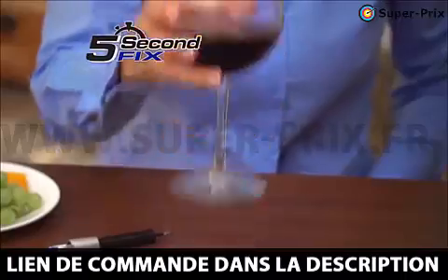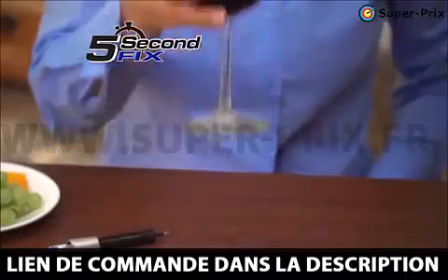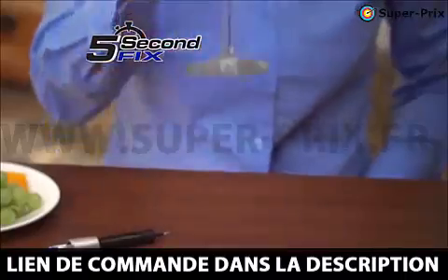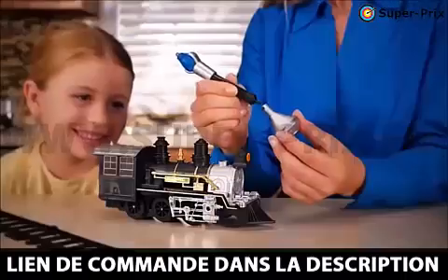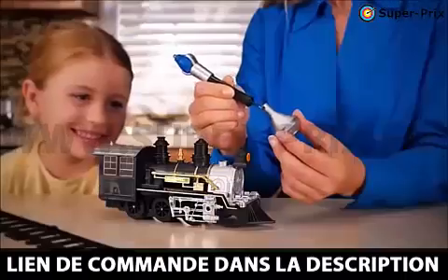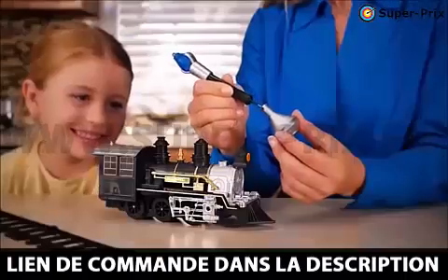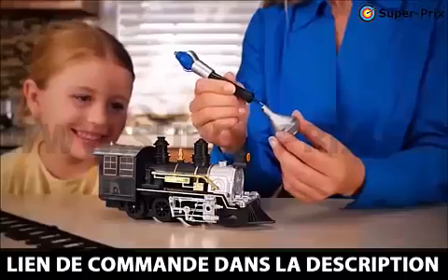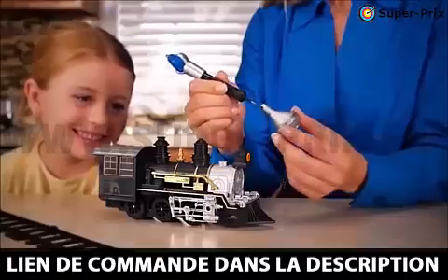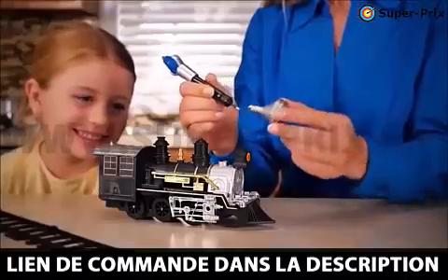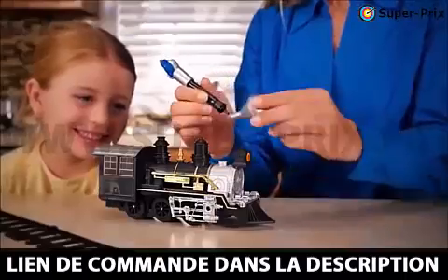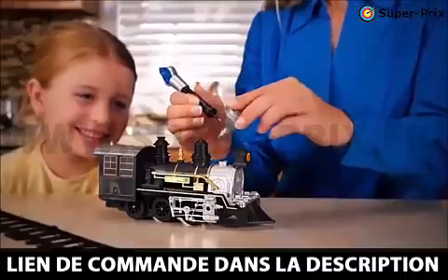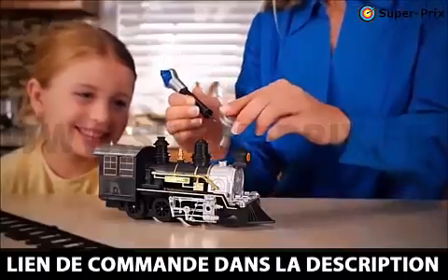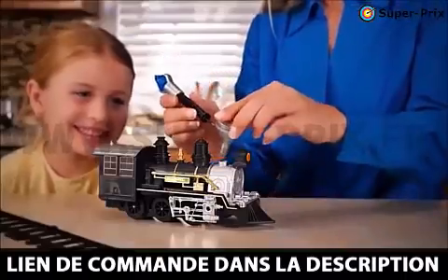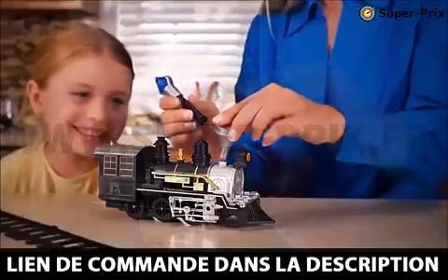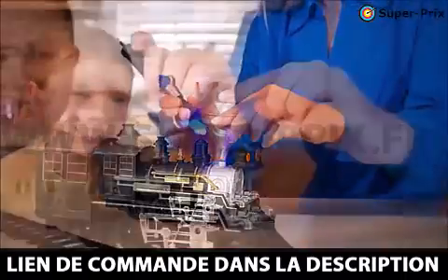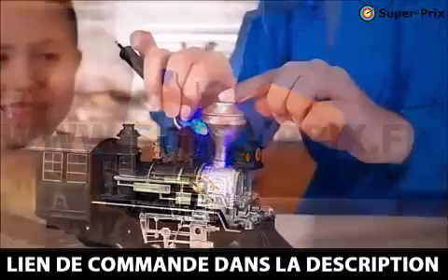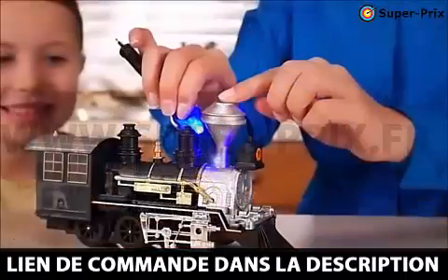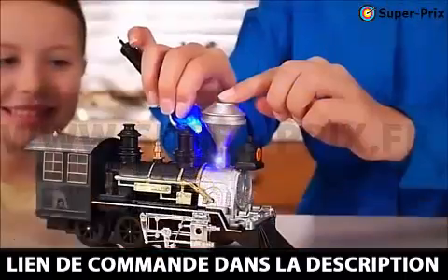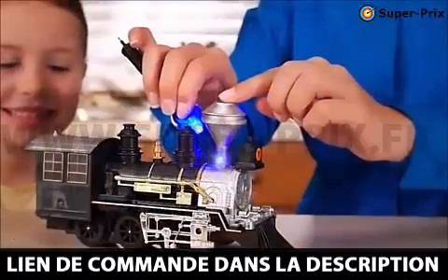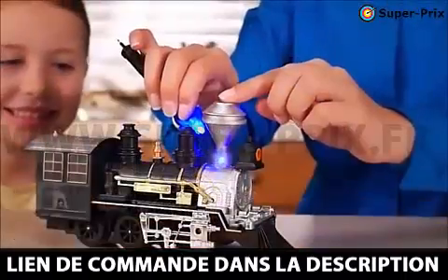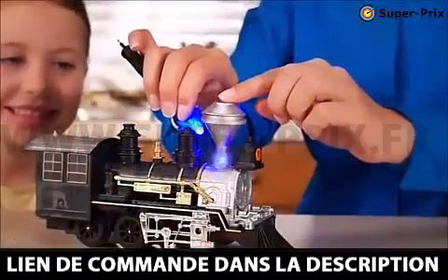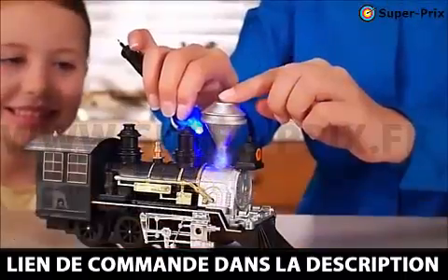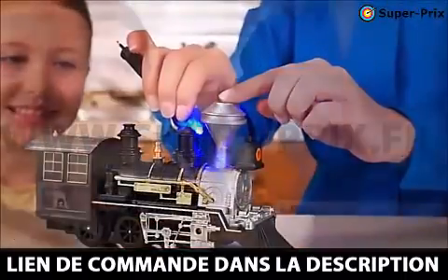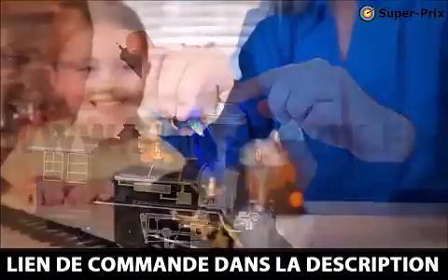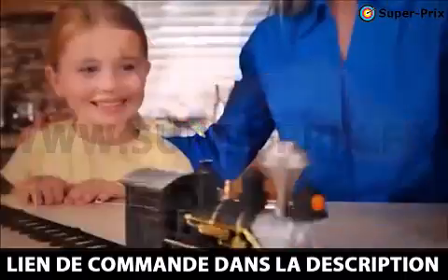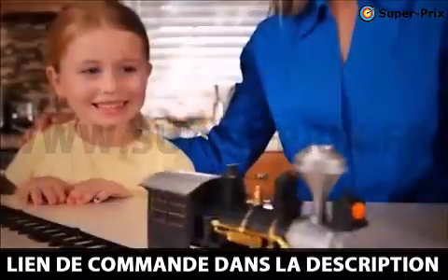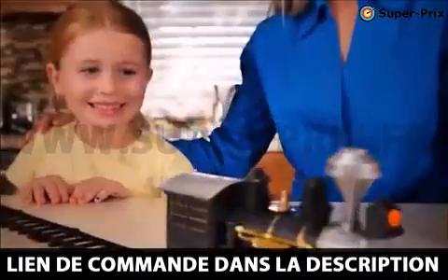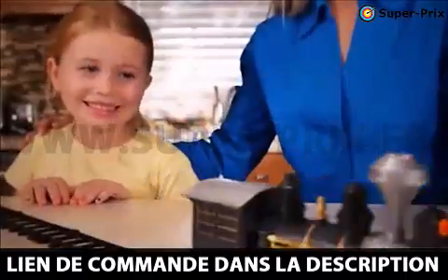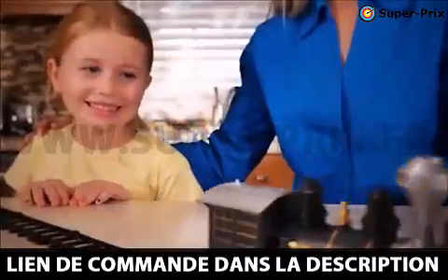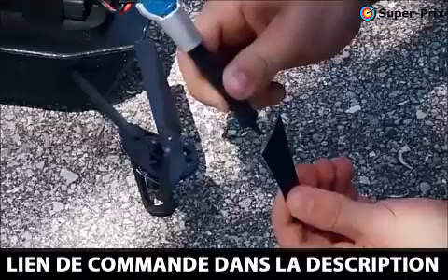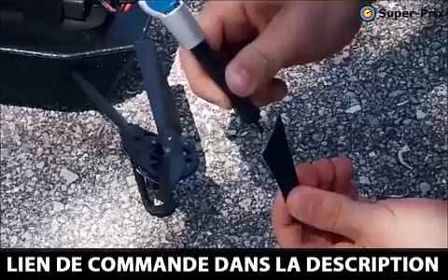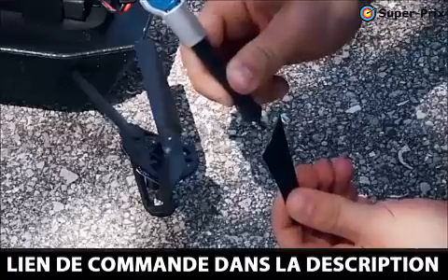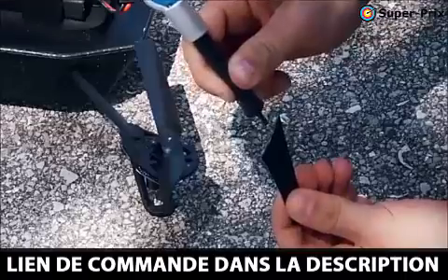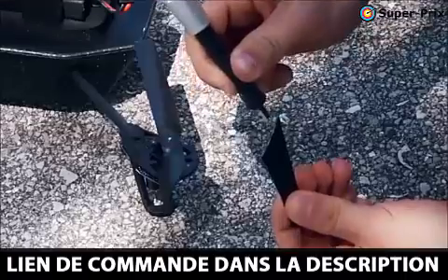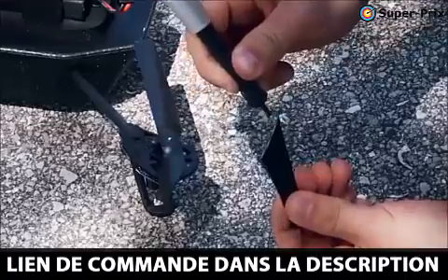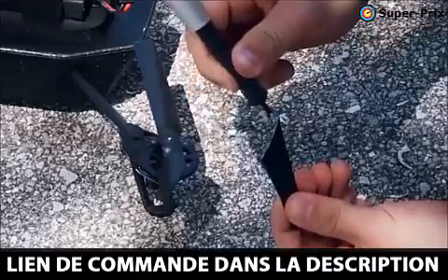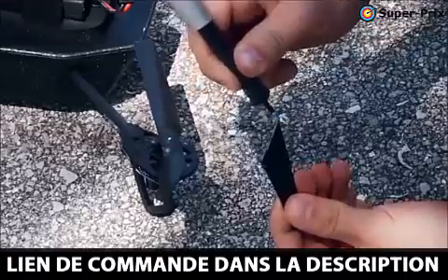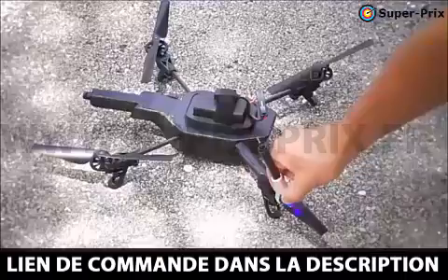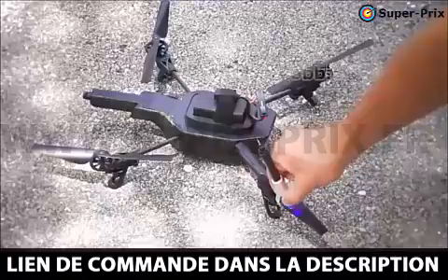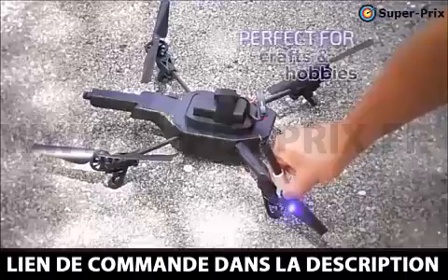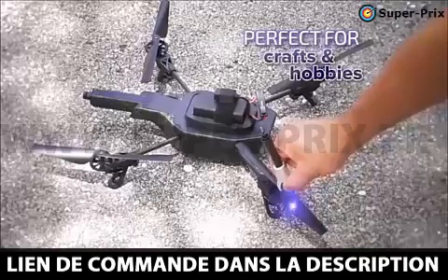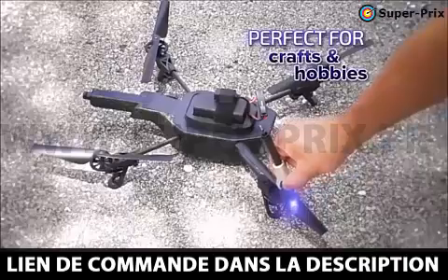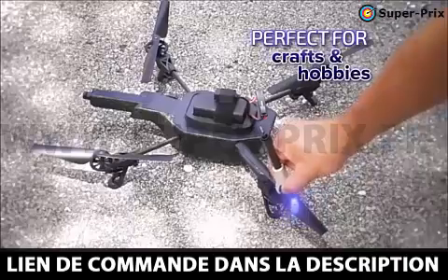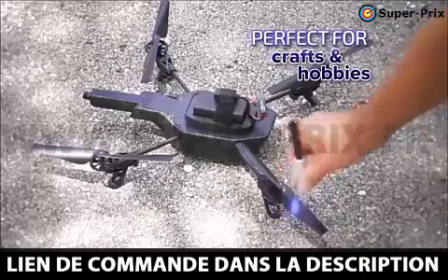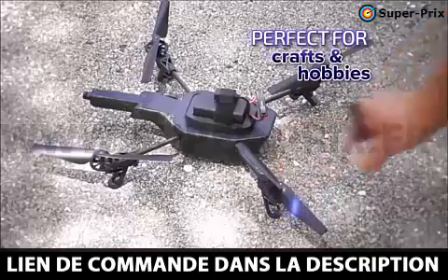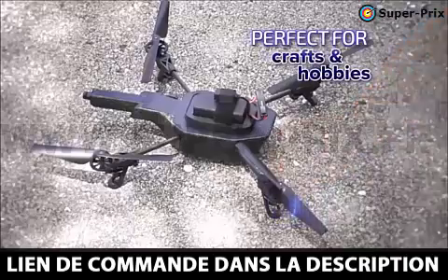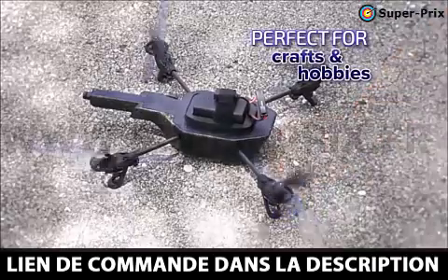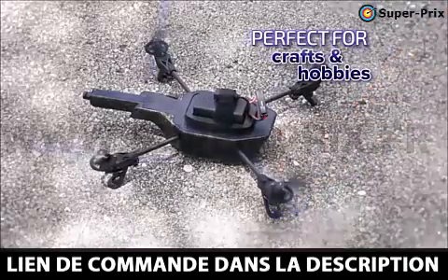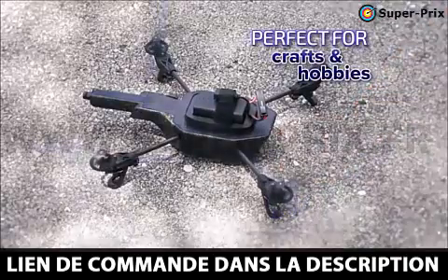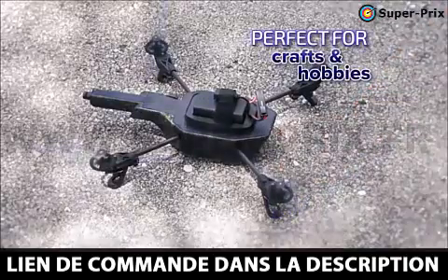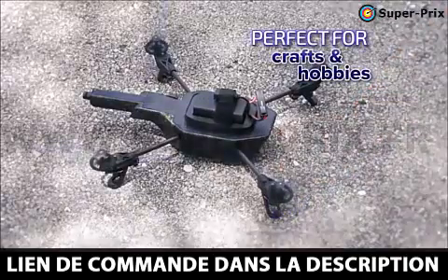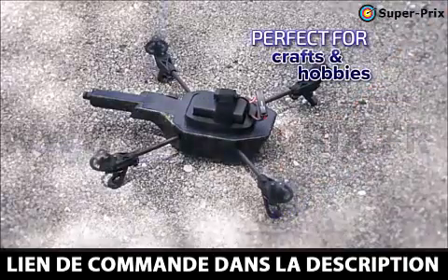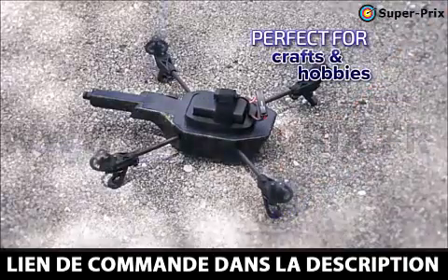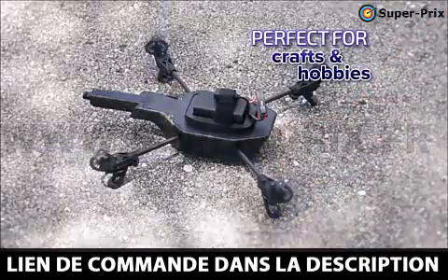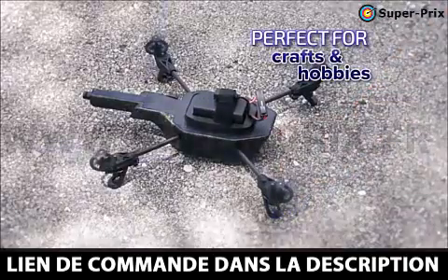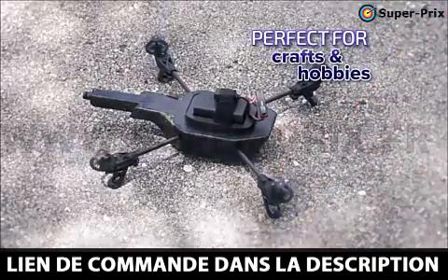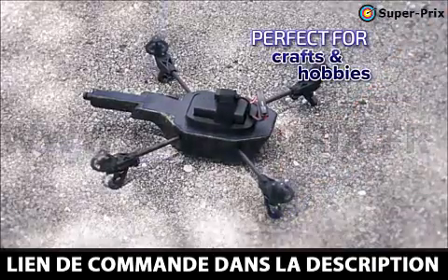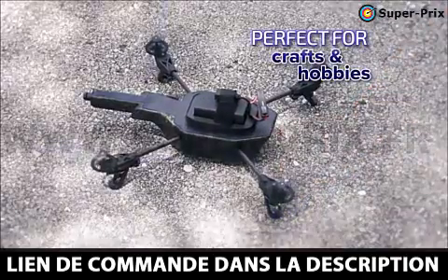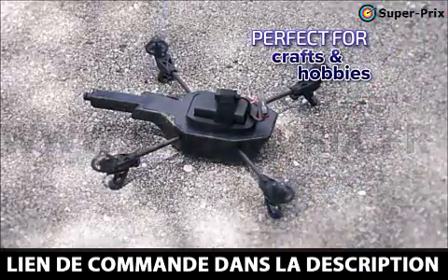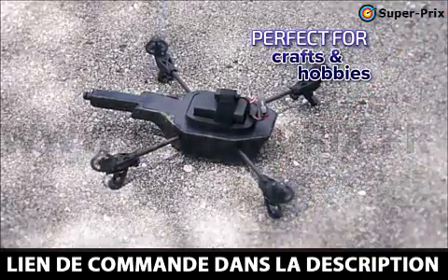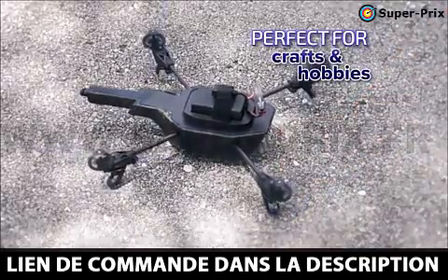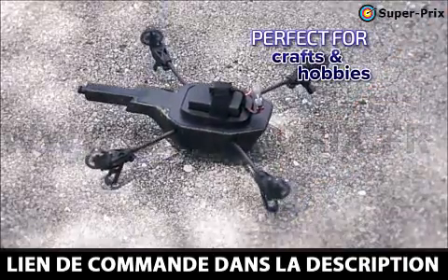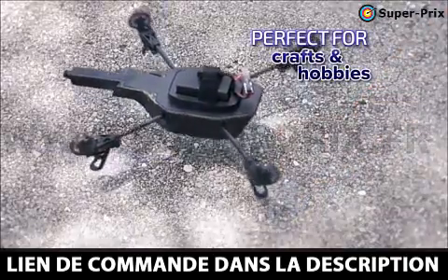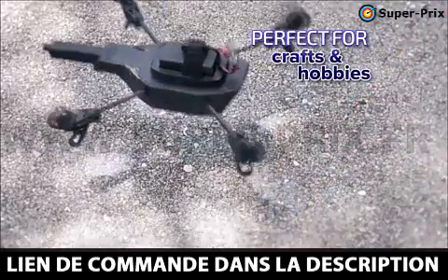Now you can fix a child's toy and bring back the joy in 5 seconds. It's perfect for crafters or hobbyists for a permanent repair on the ground or in the air.